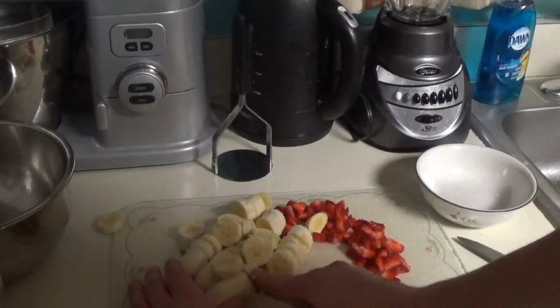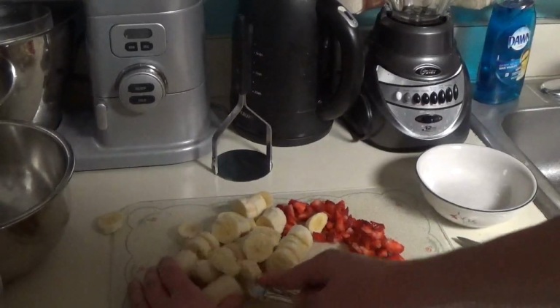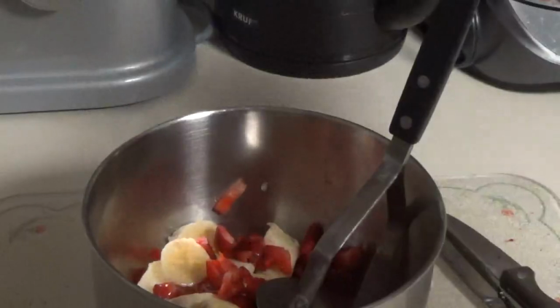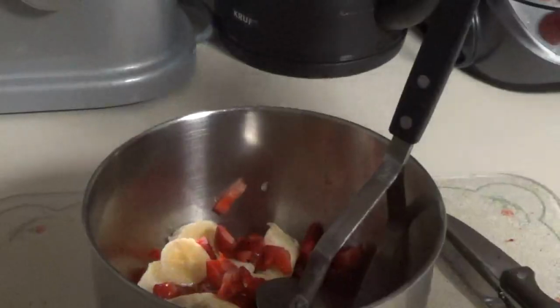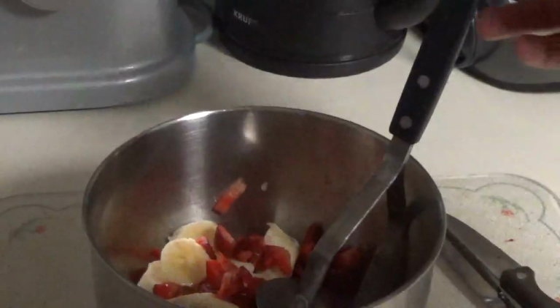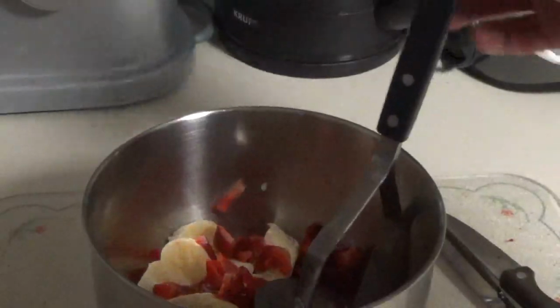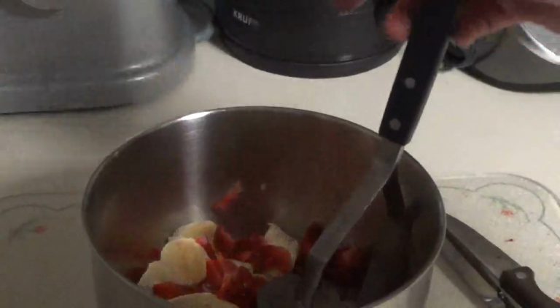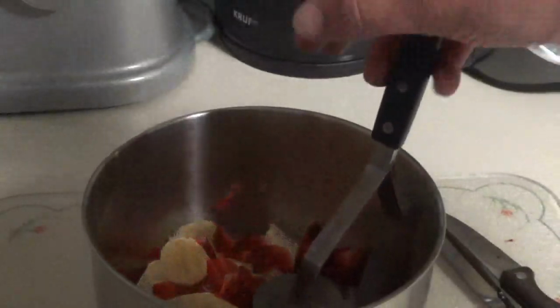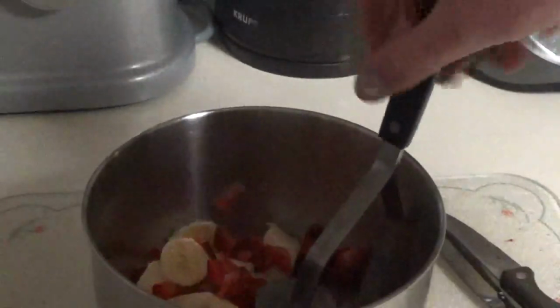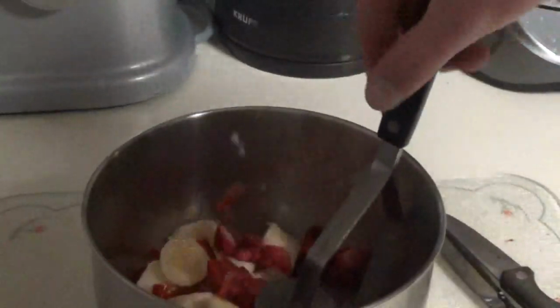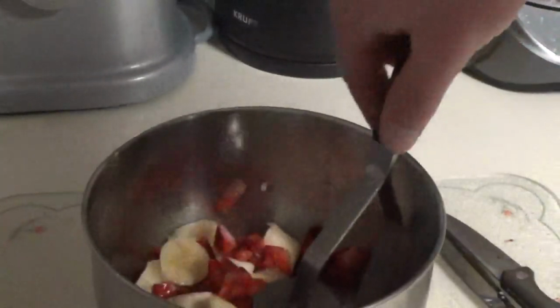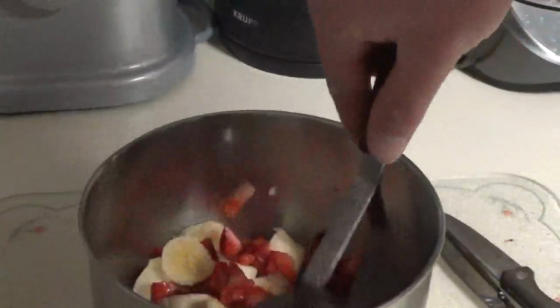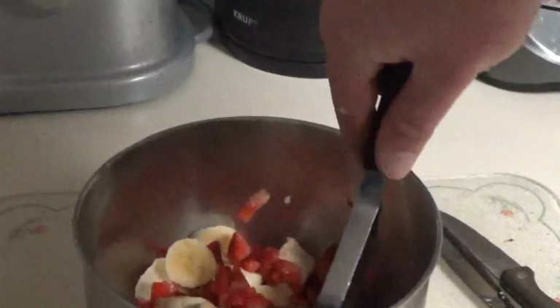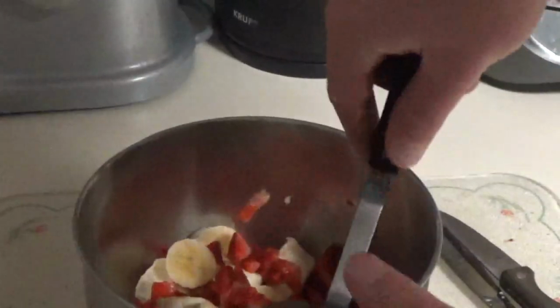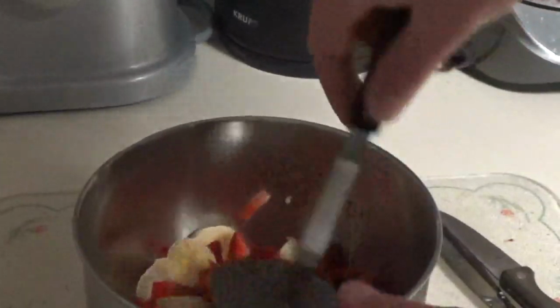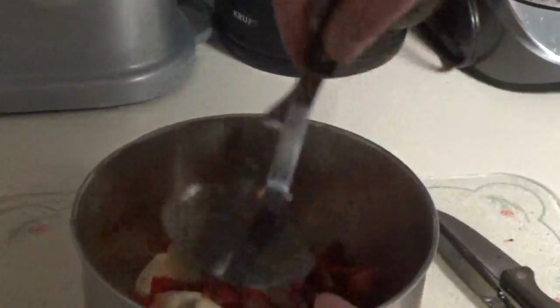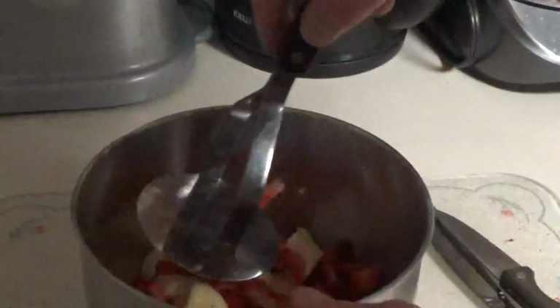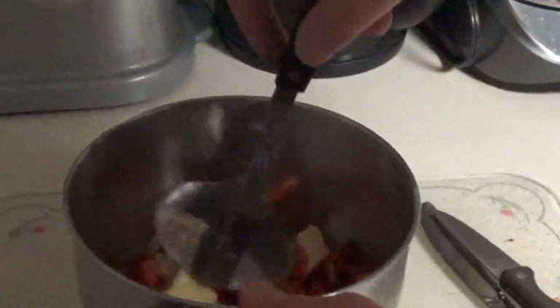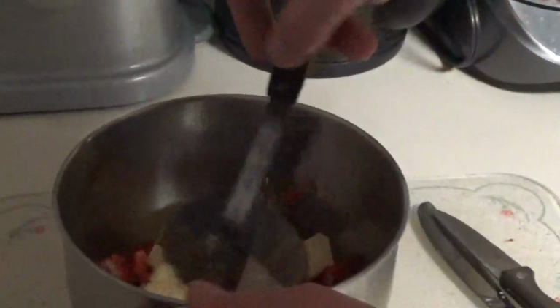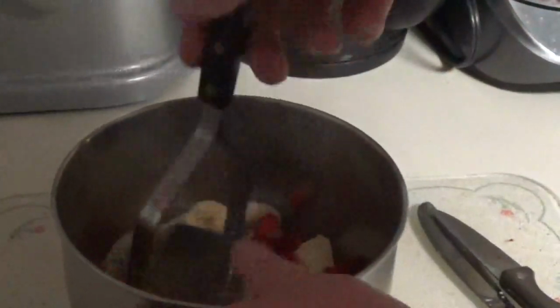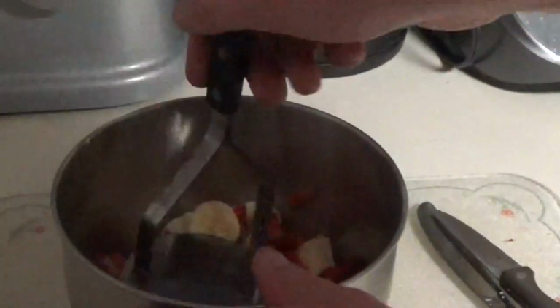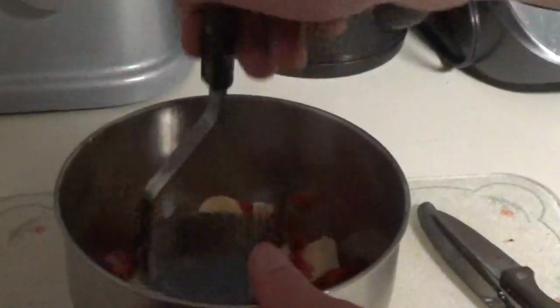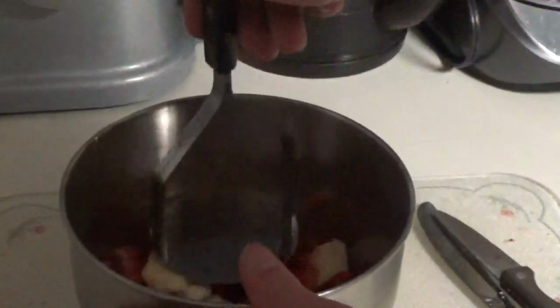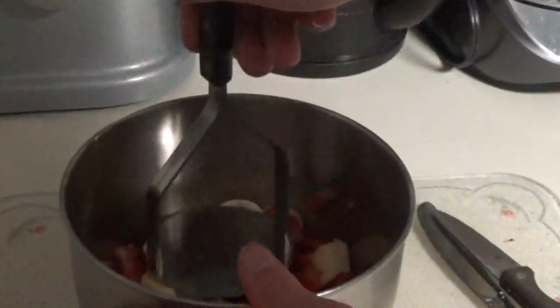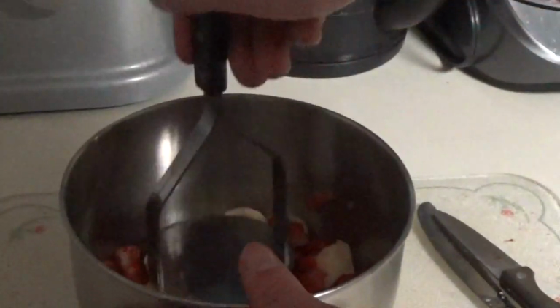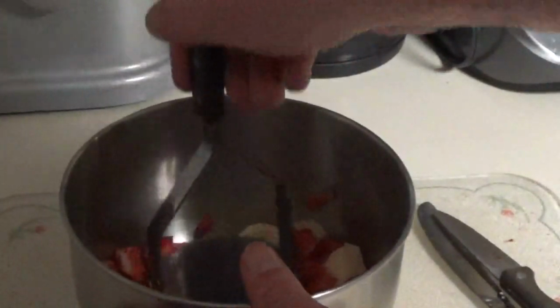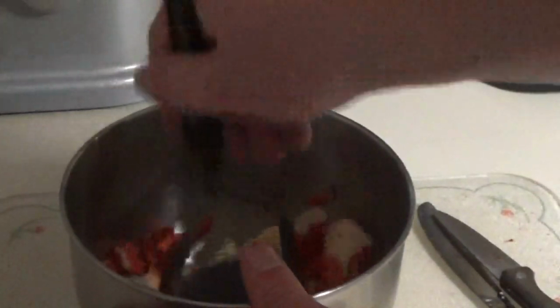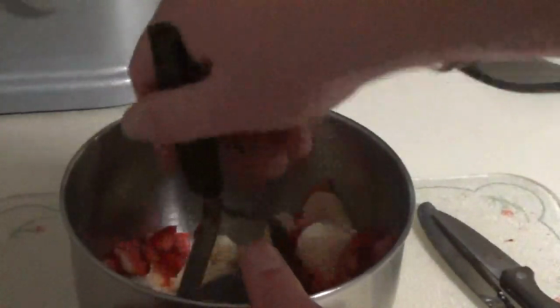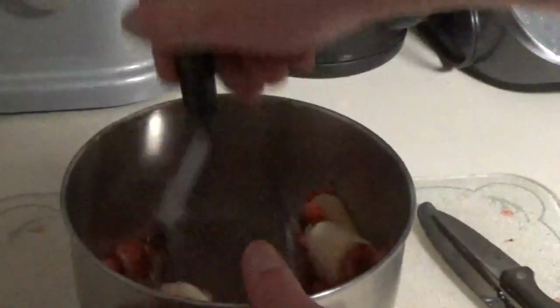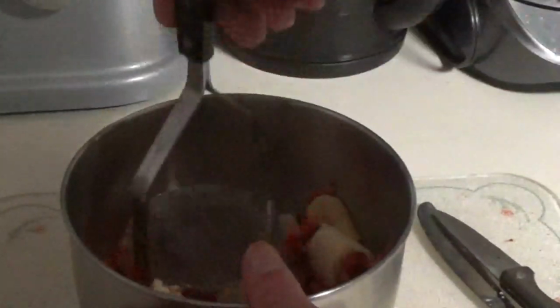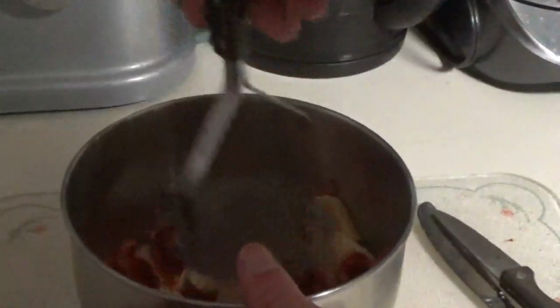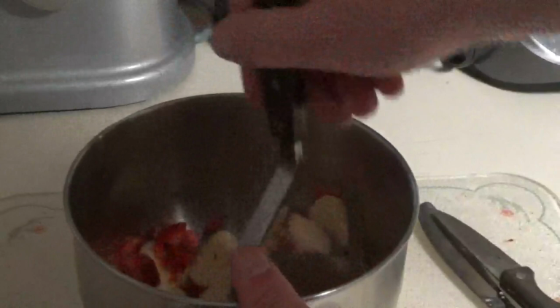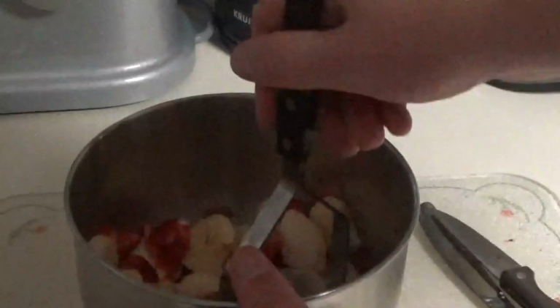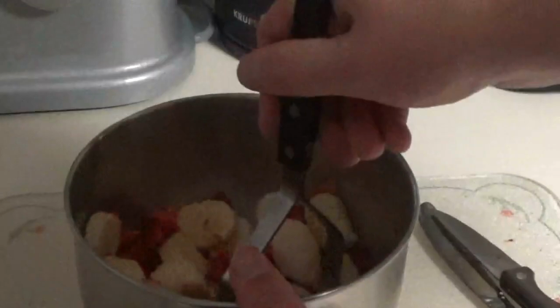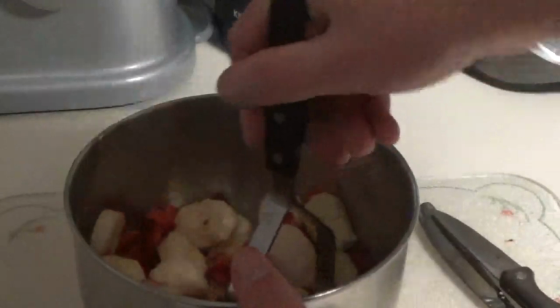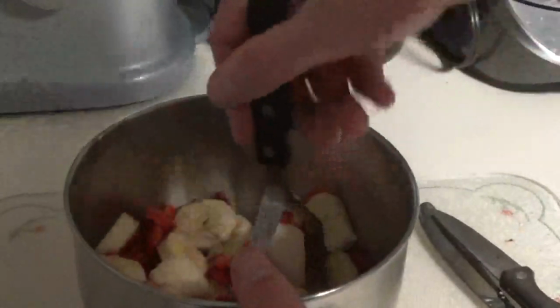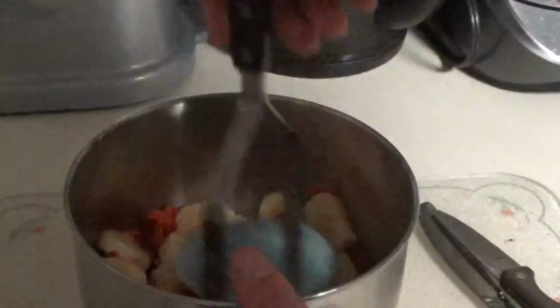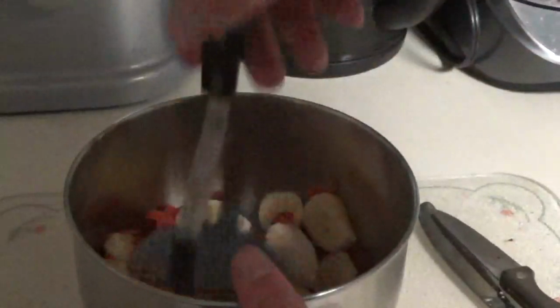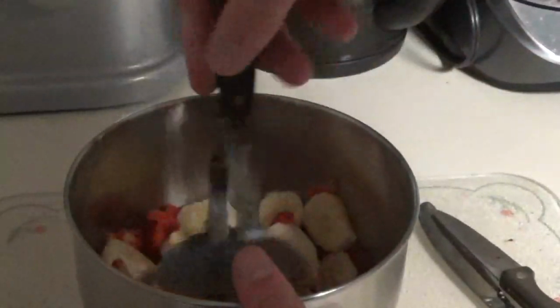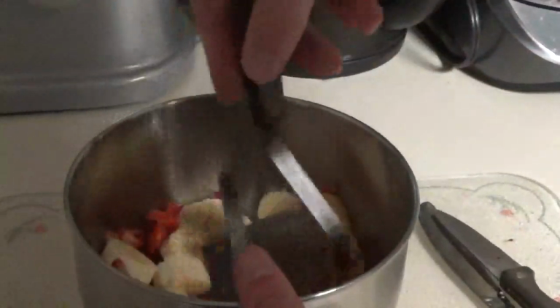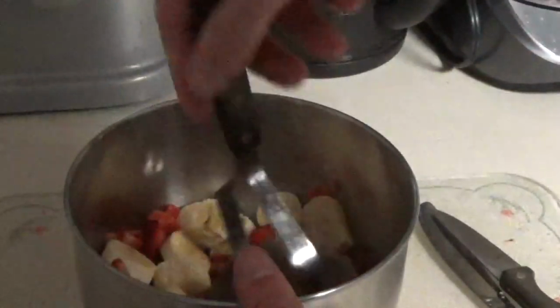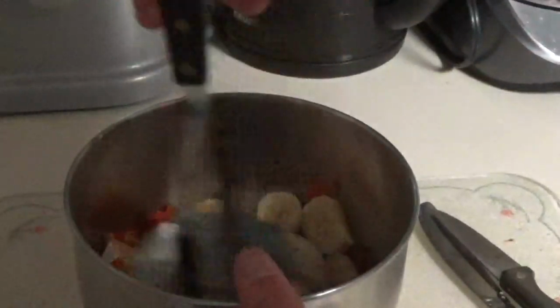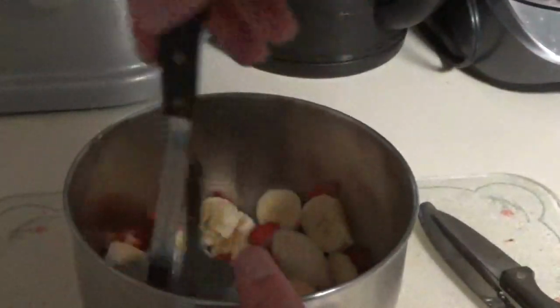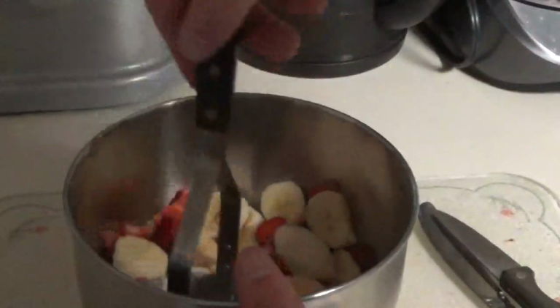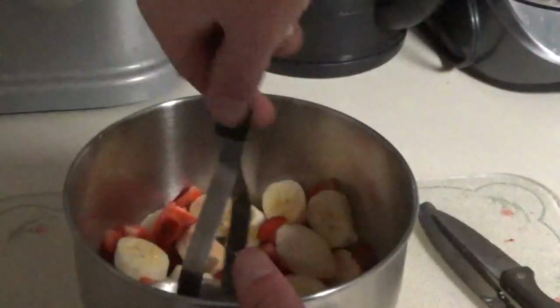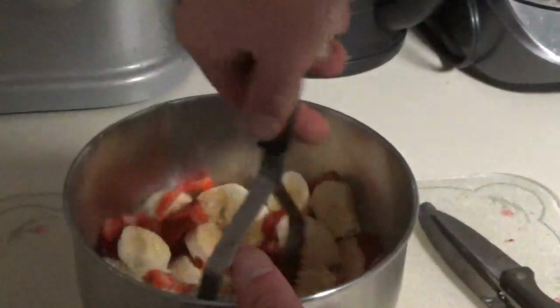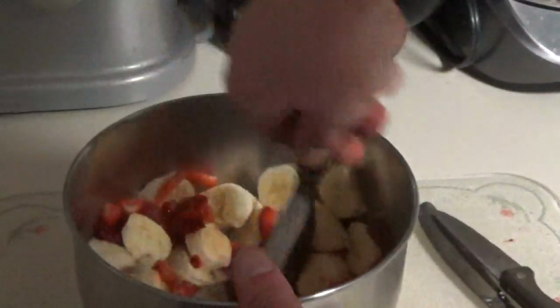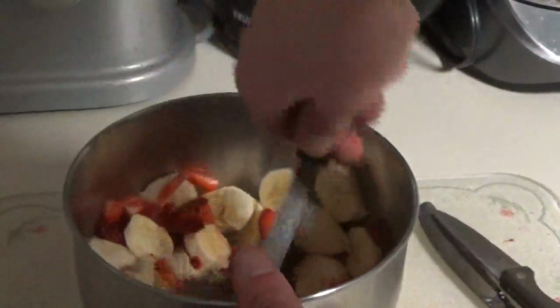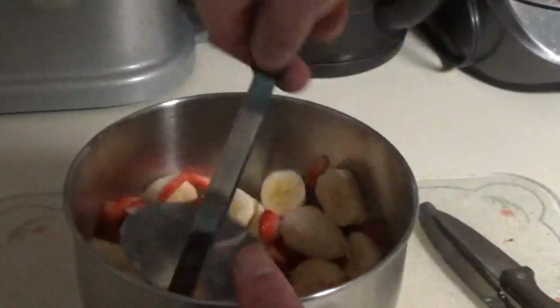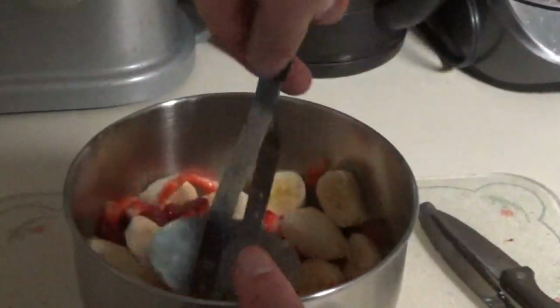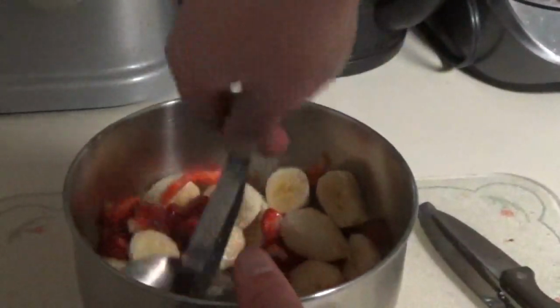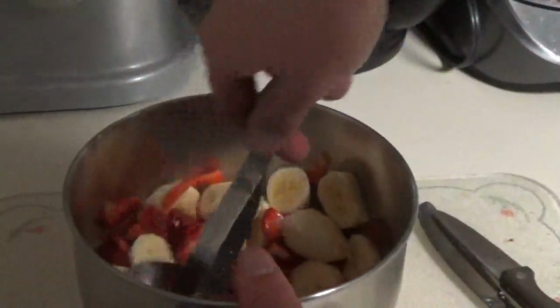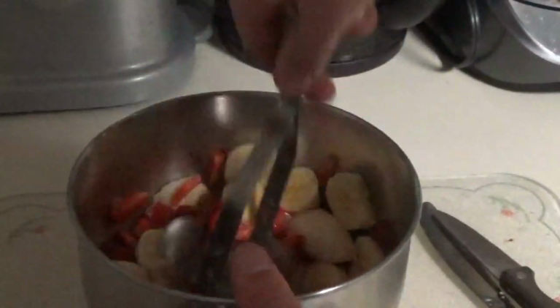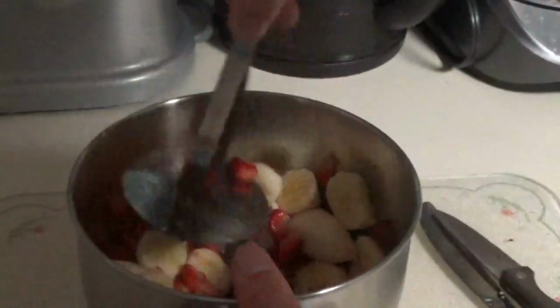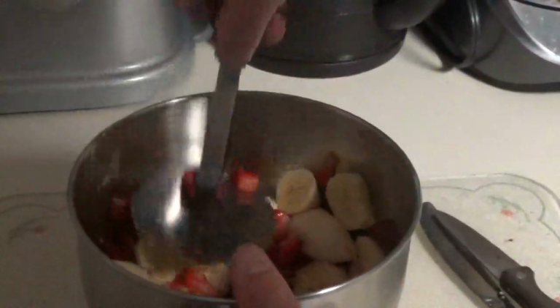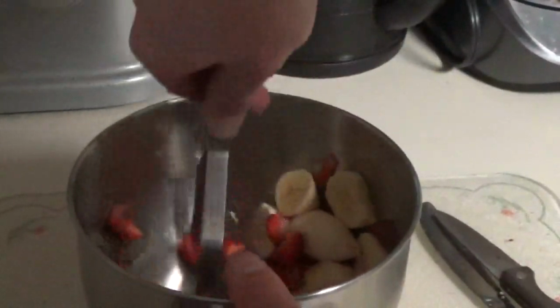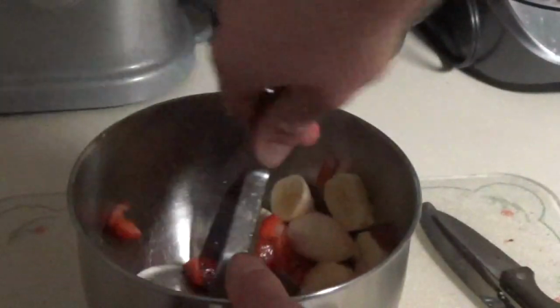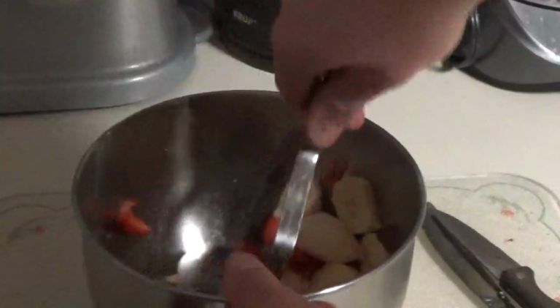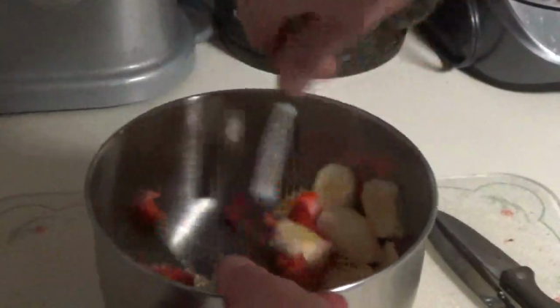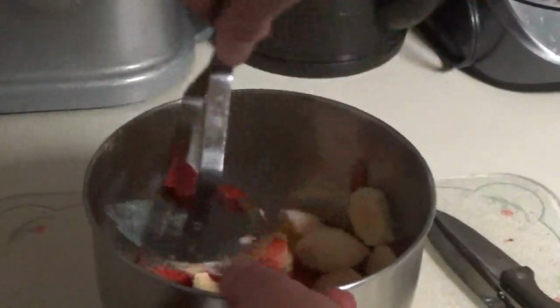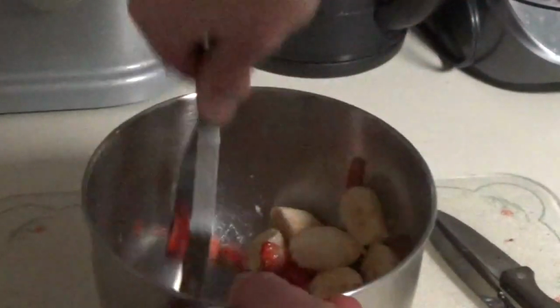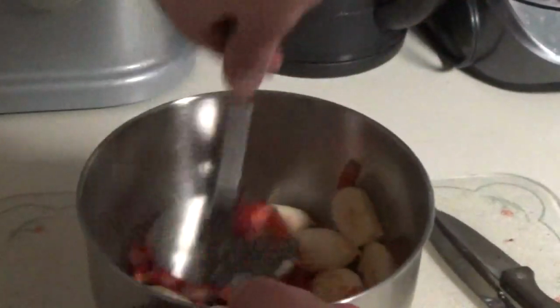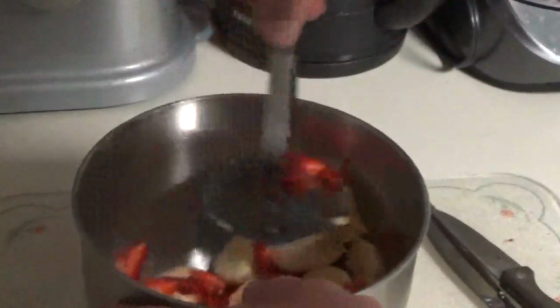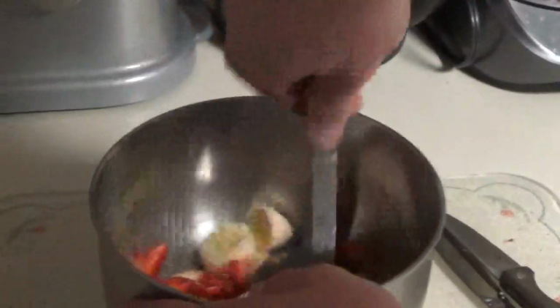Last step on this counter, and then I'll move things over. You could technically use the back of a fork, although I think it's more fun to use a potato masher.